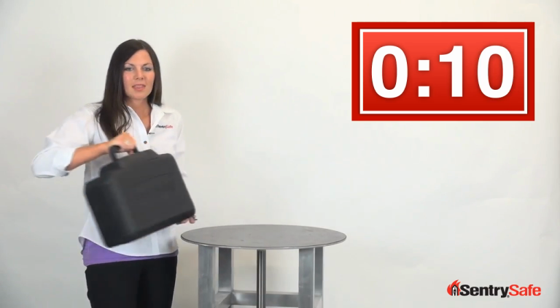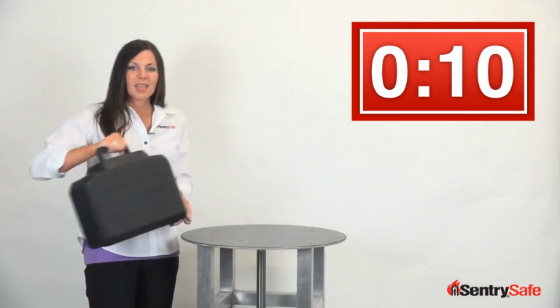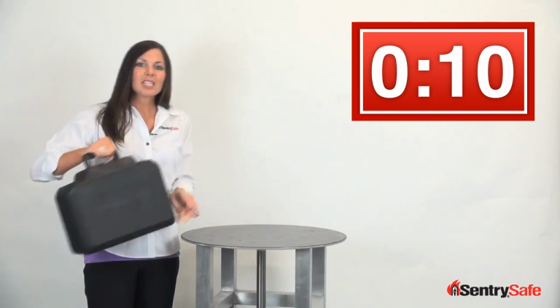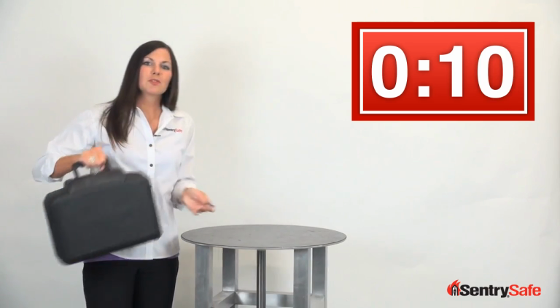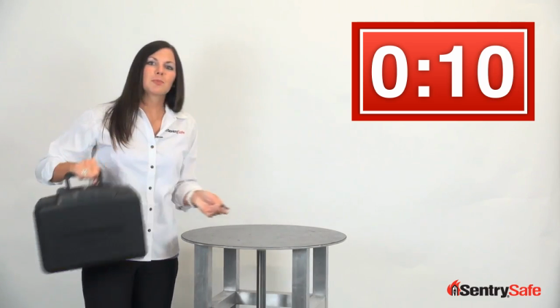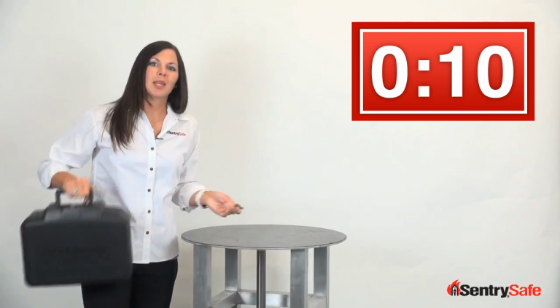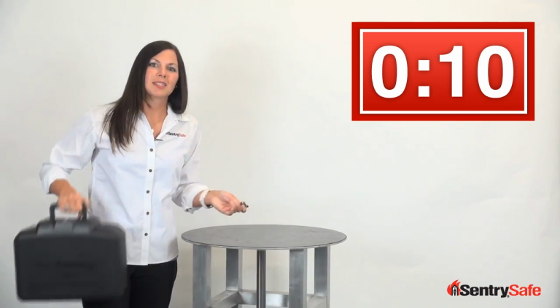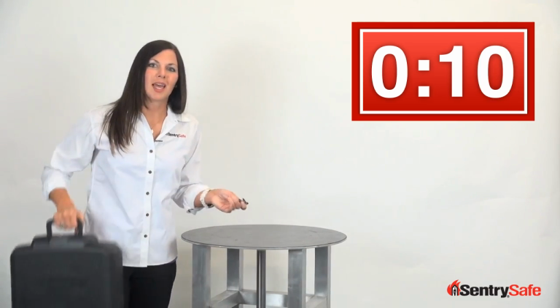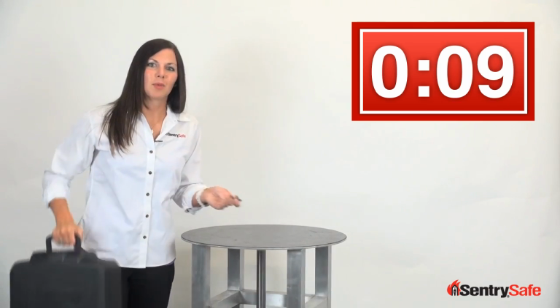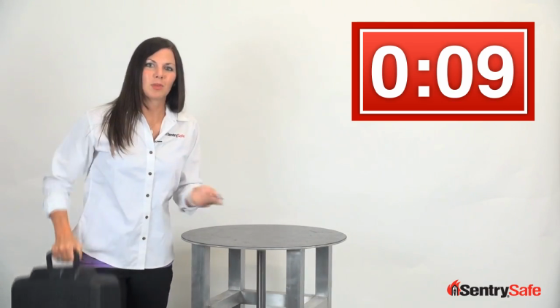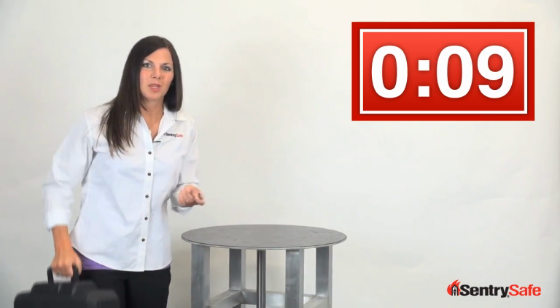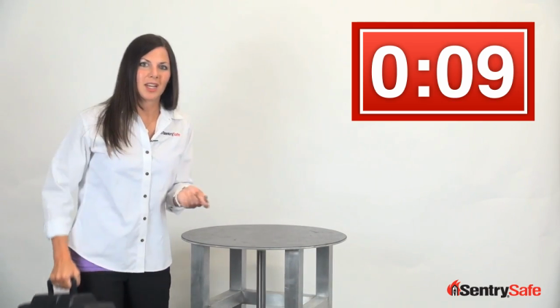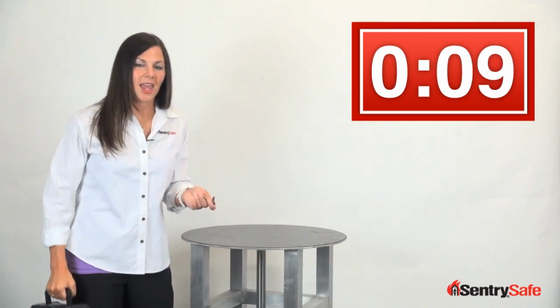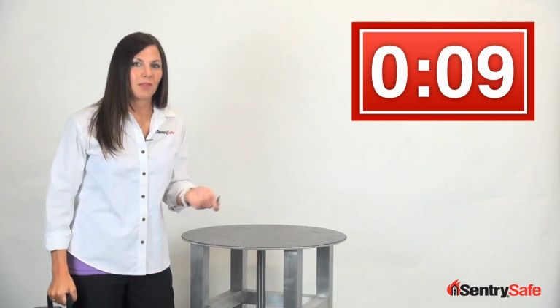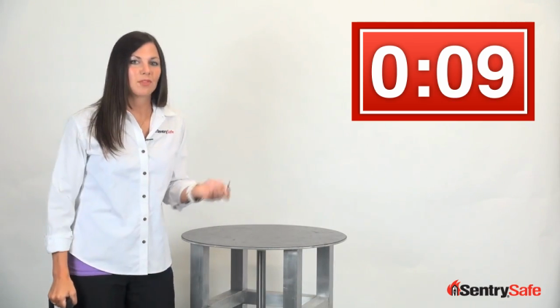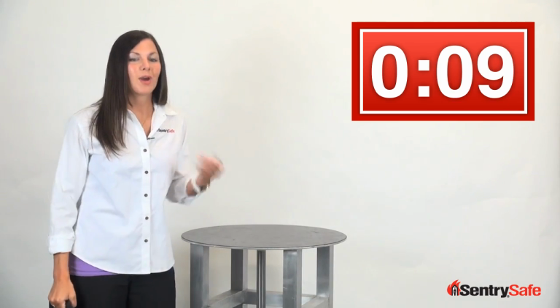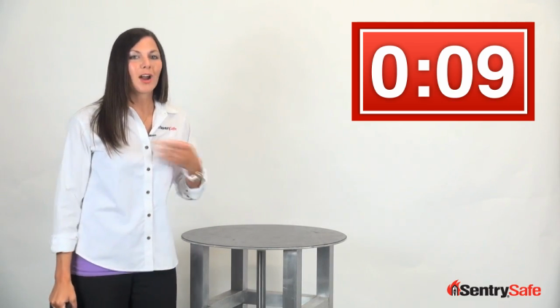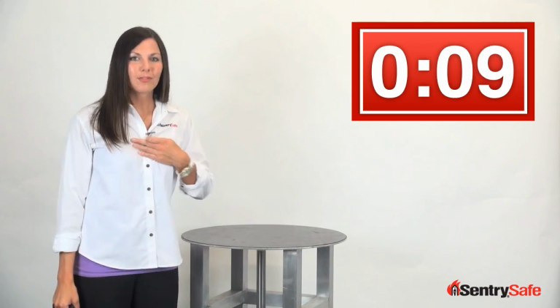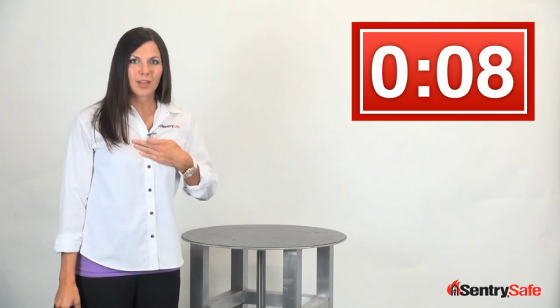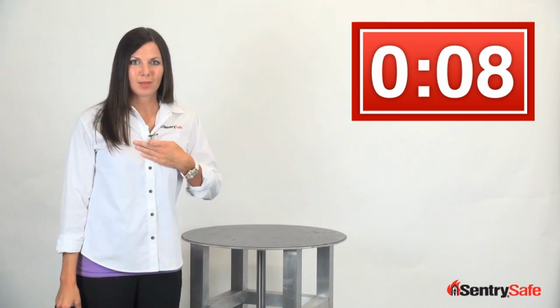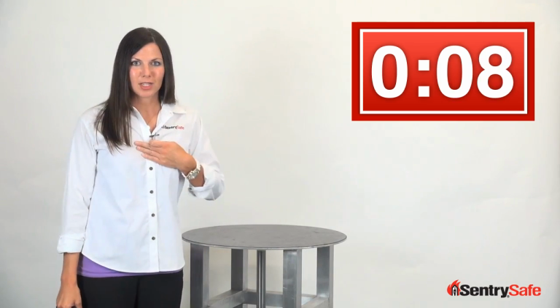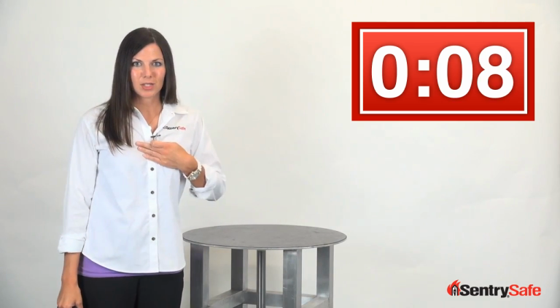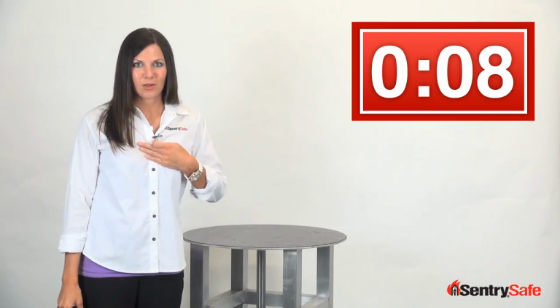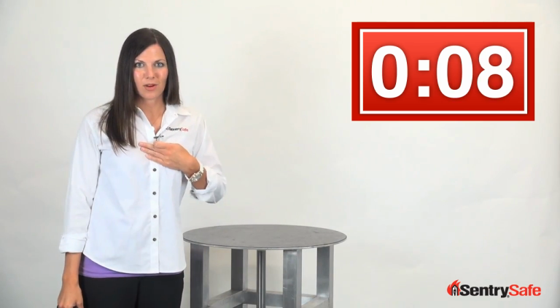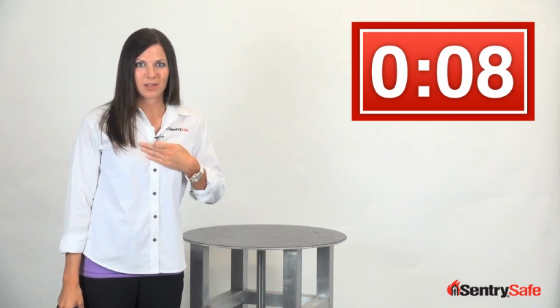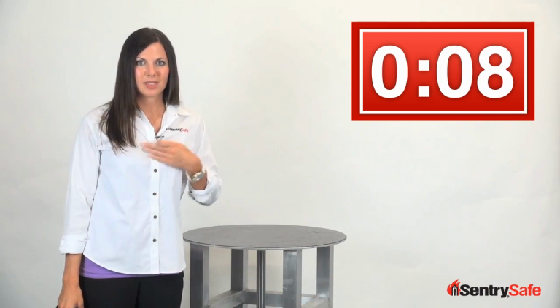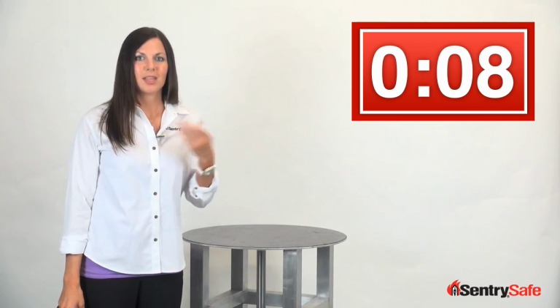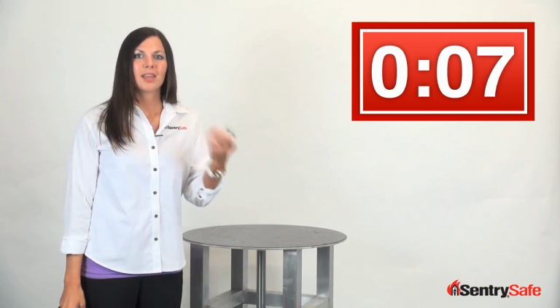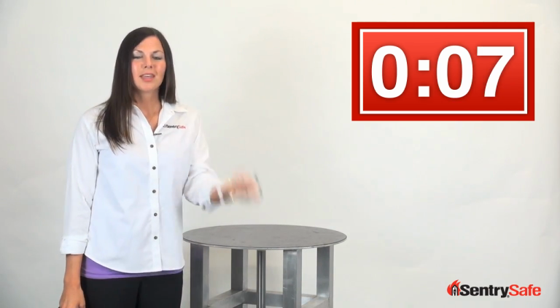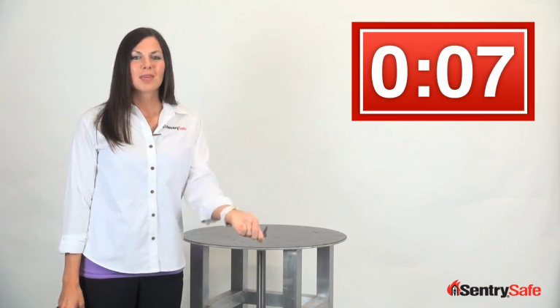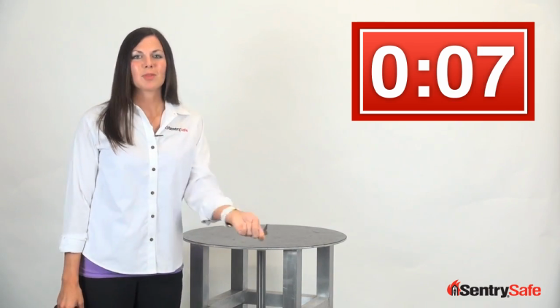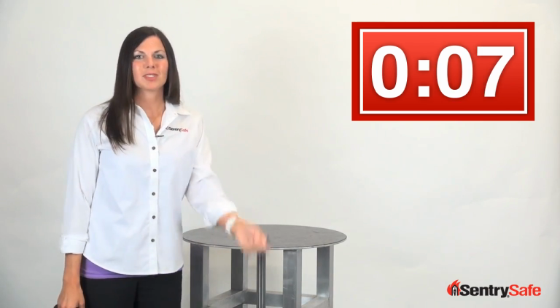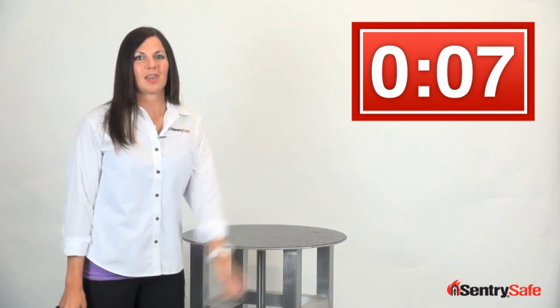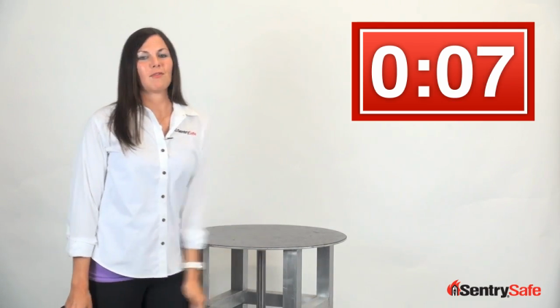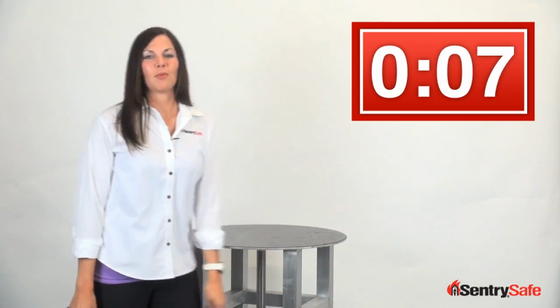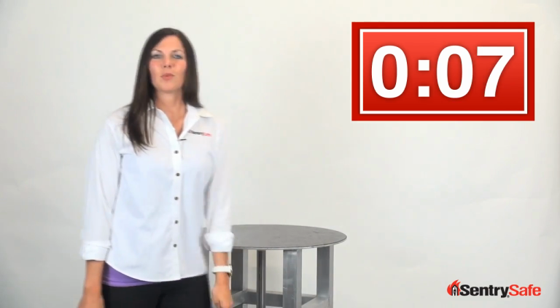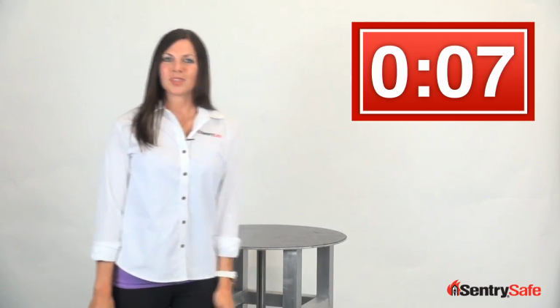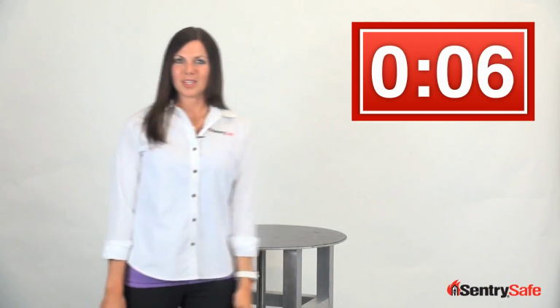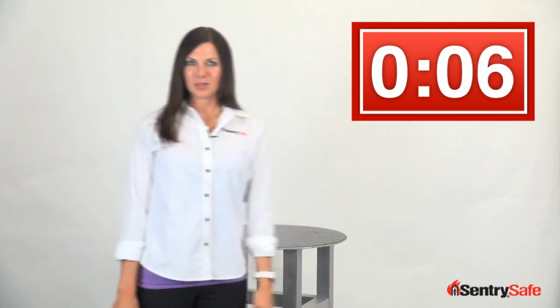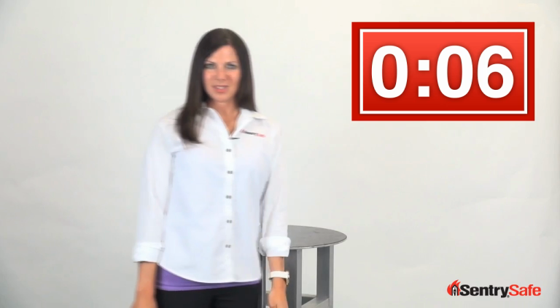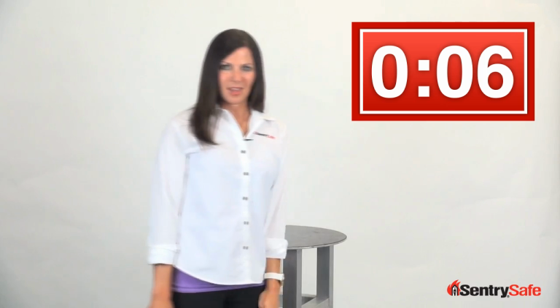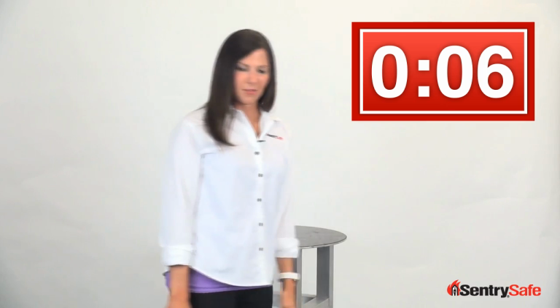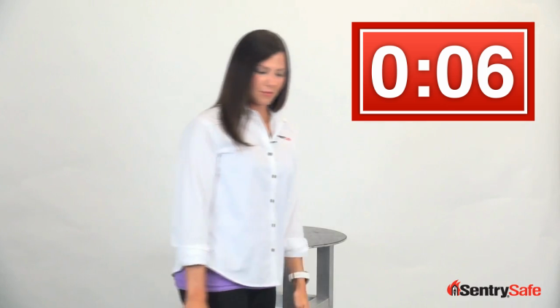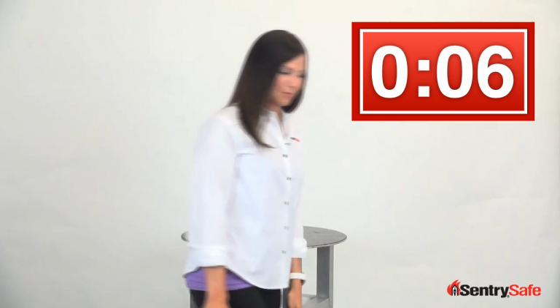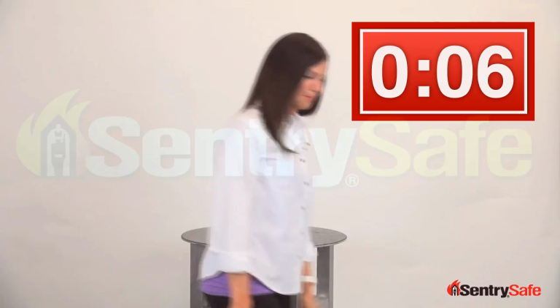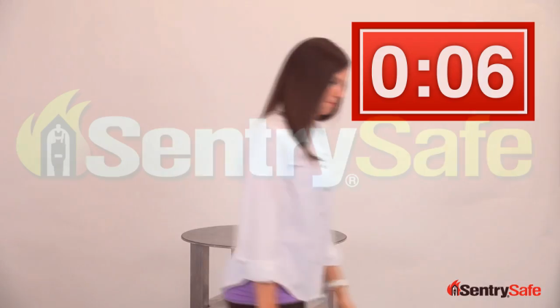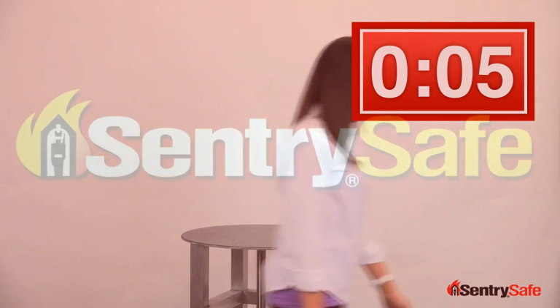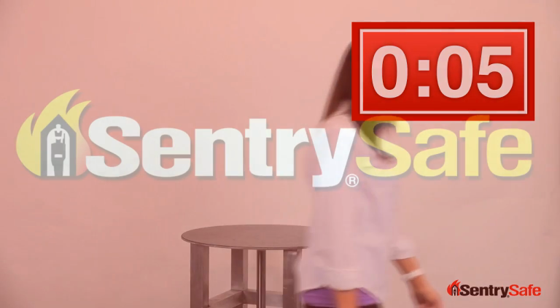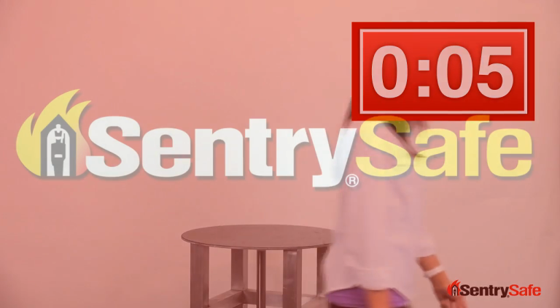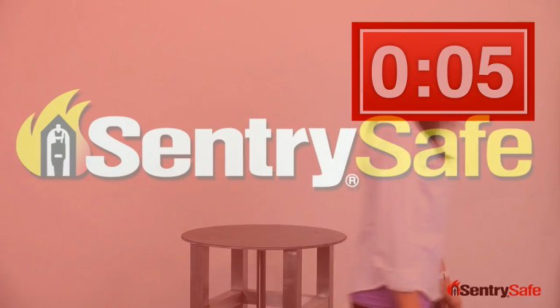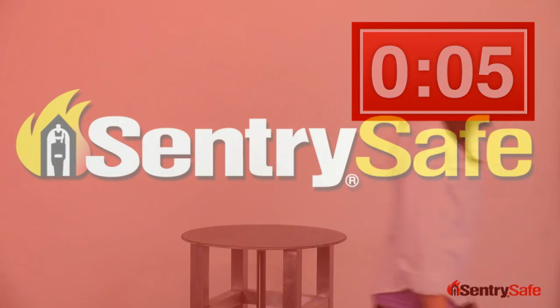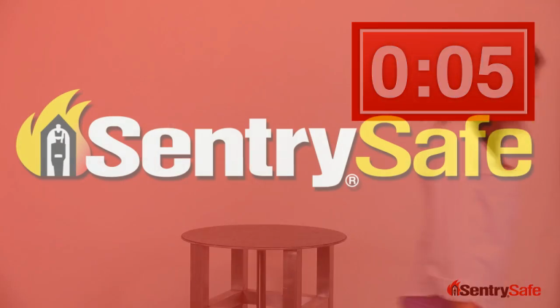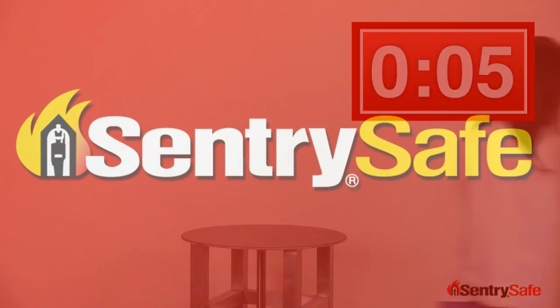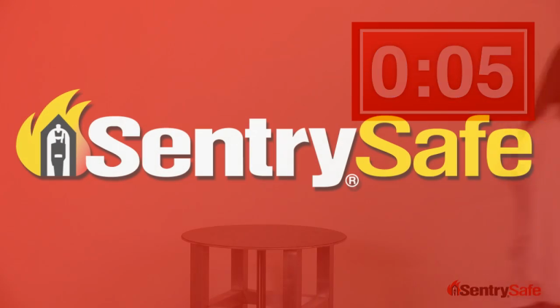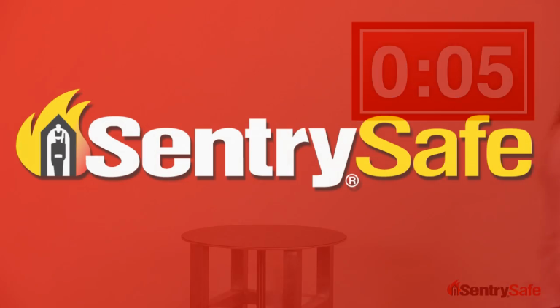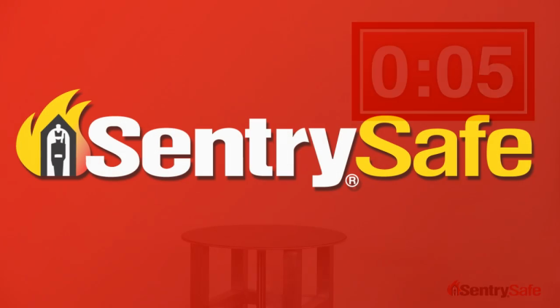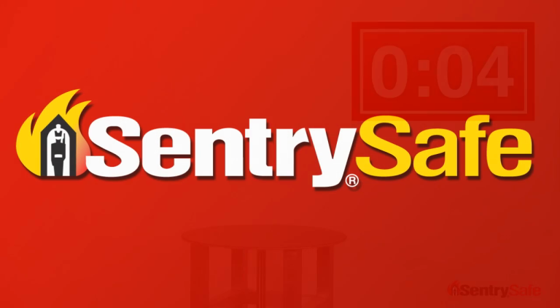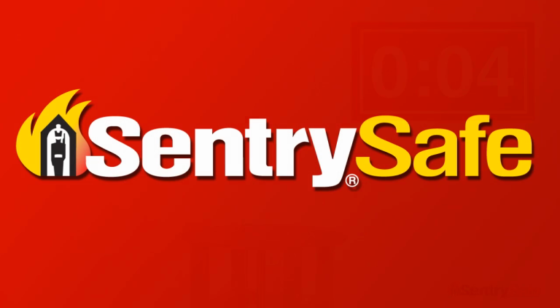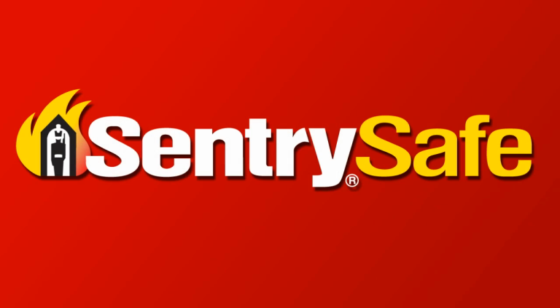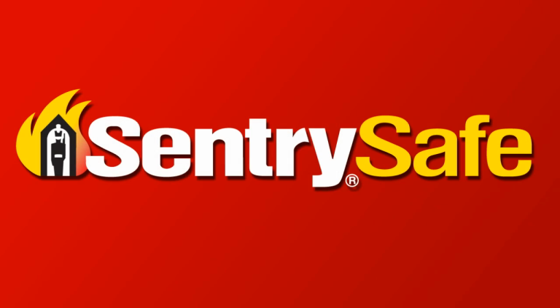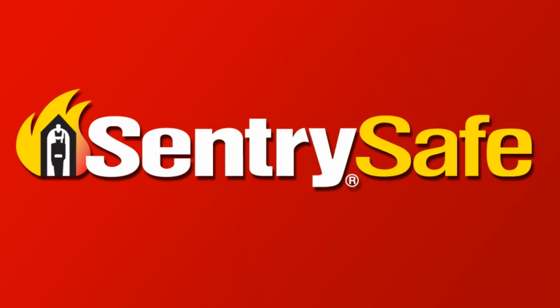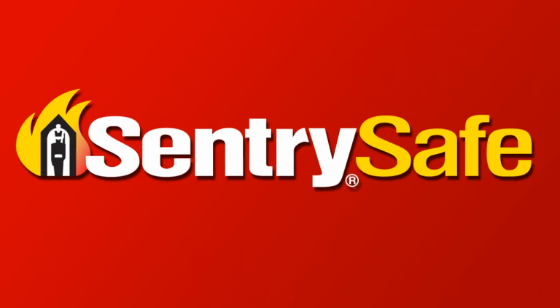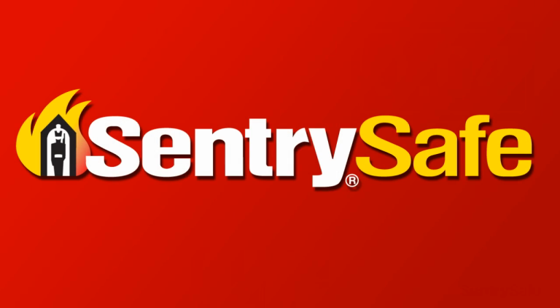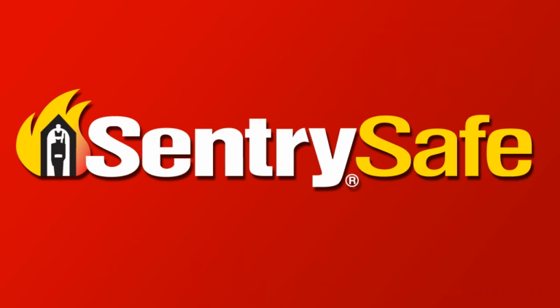Thanks for spending time with me today, and from our family to yours, keep it safe with SentrySafe. Thank you.